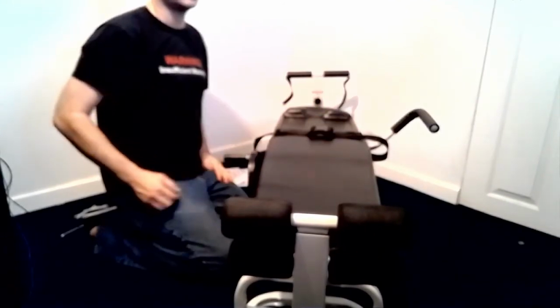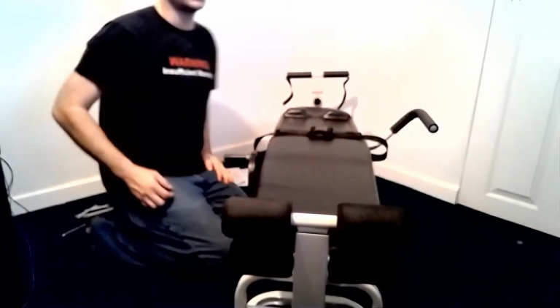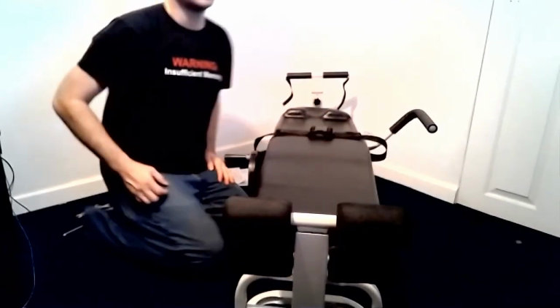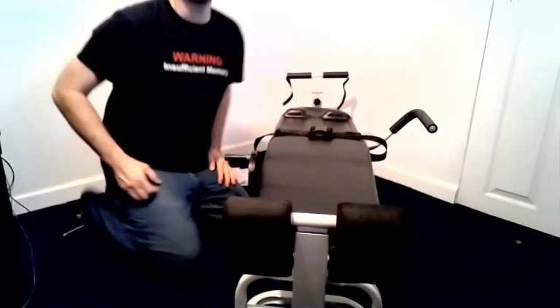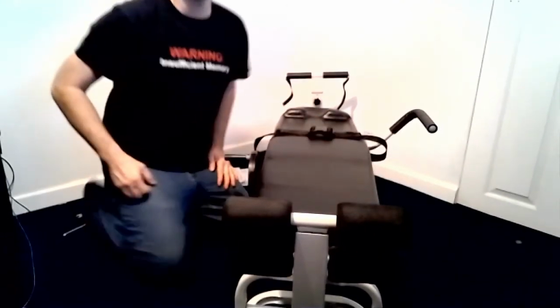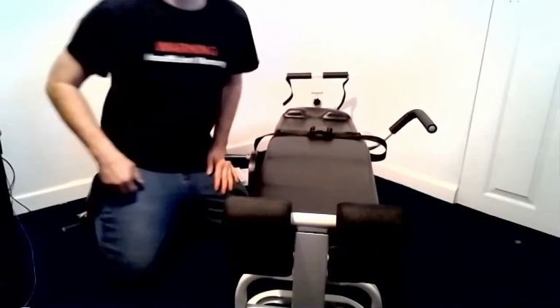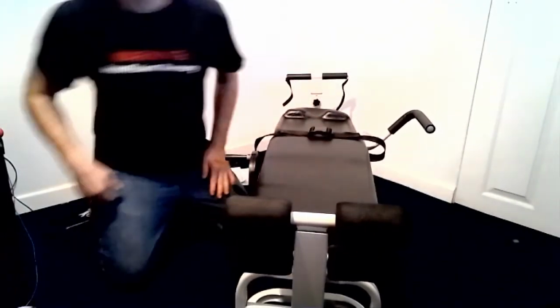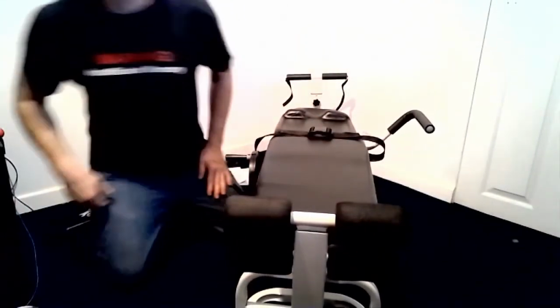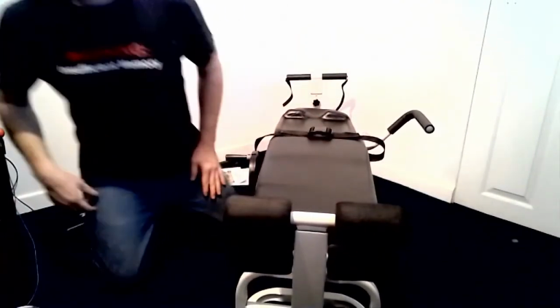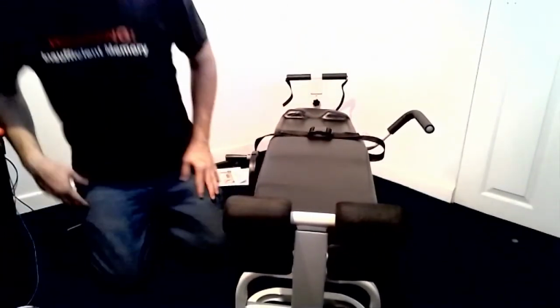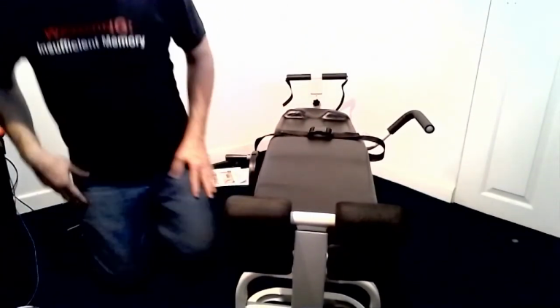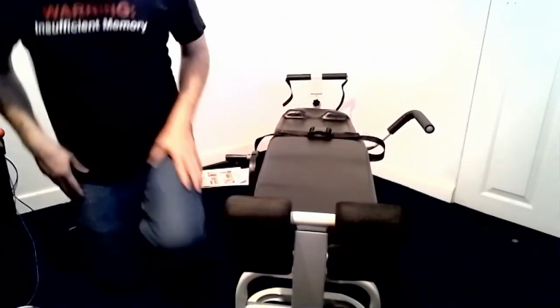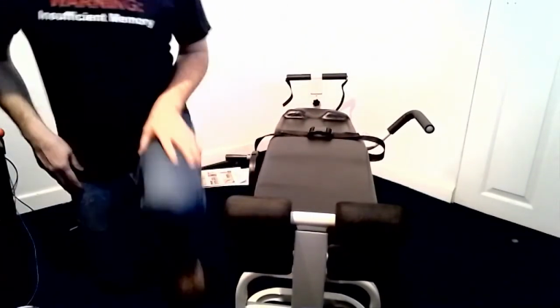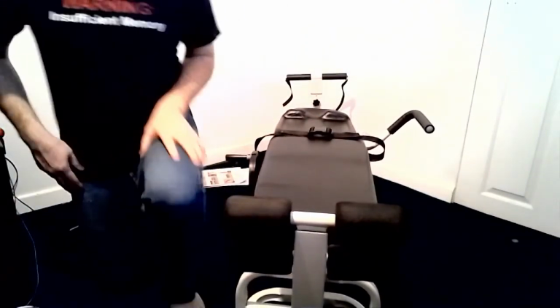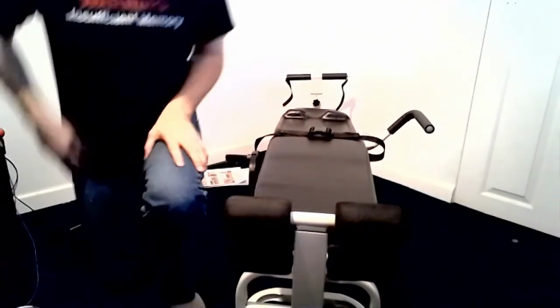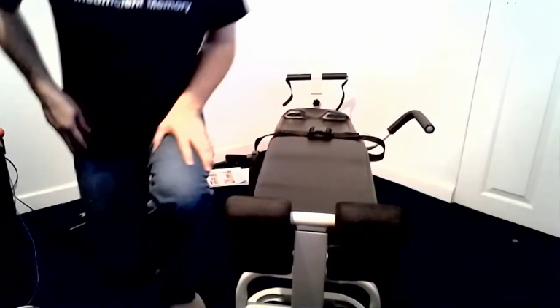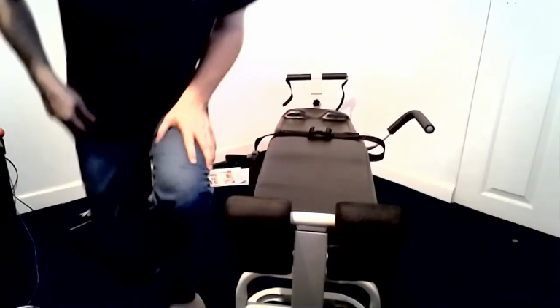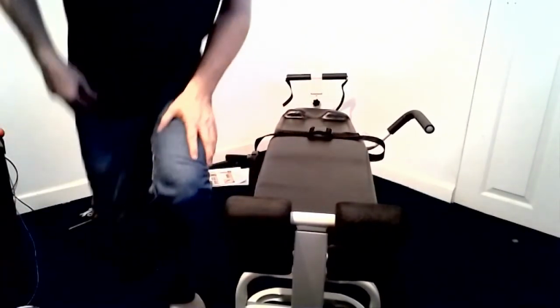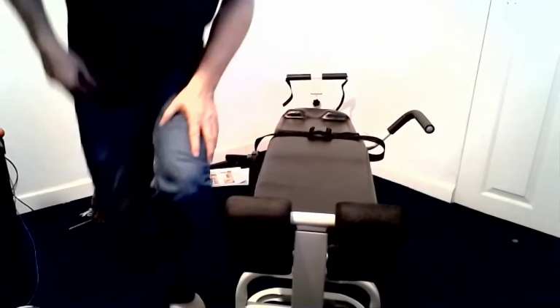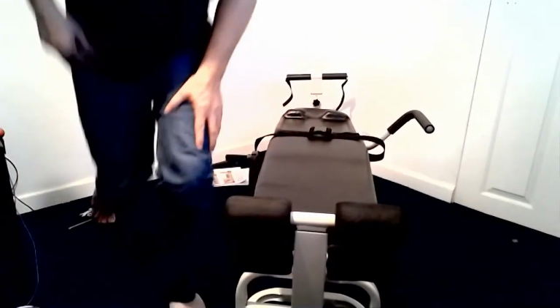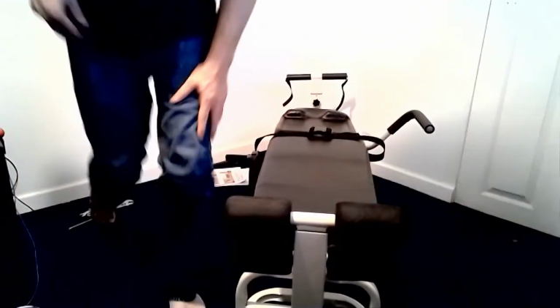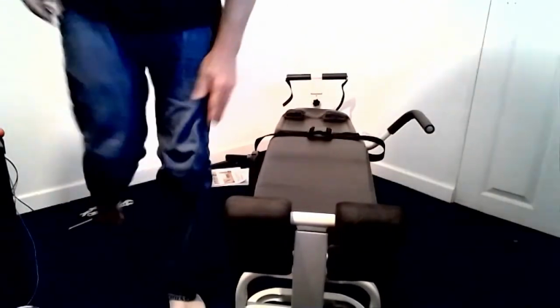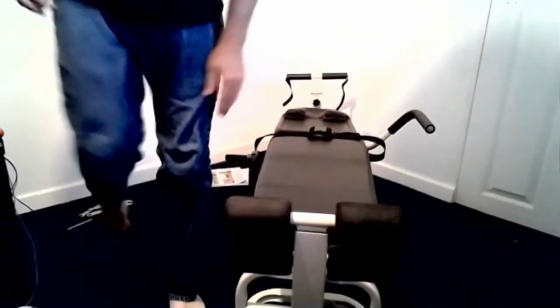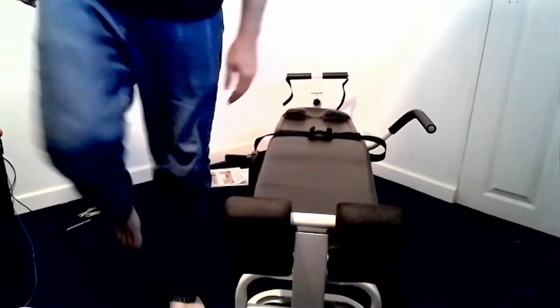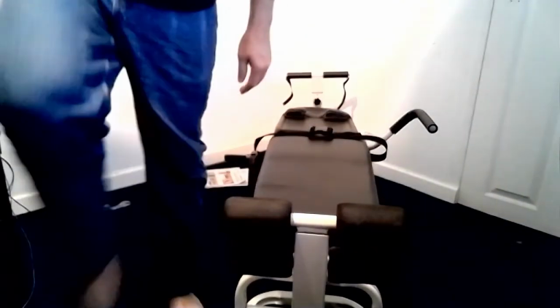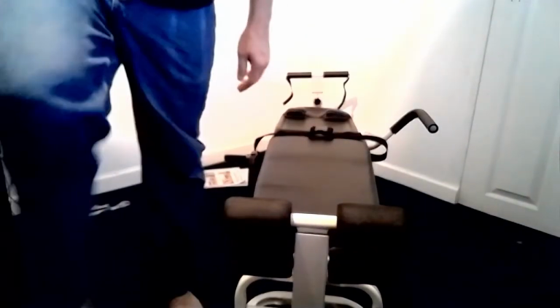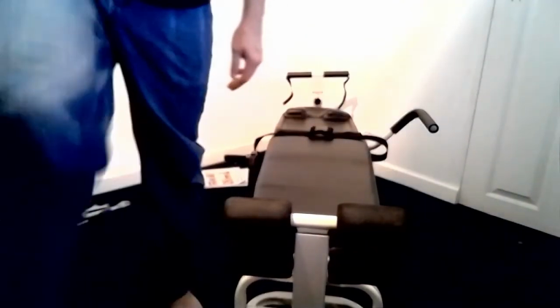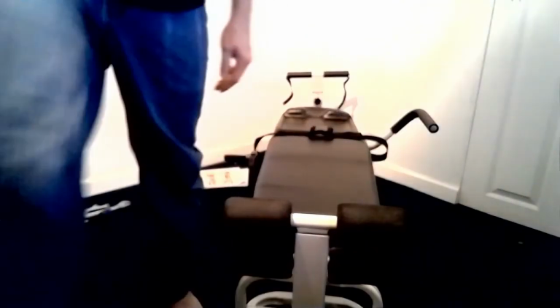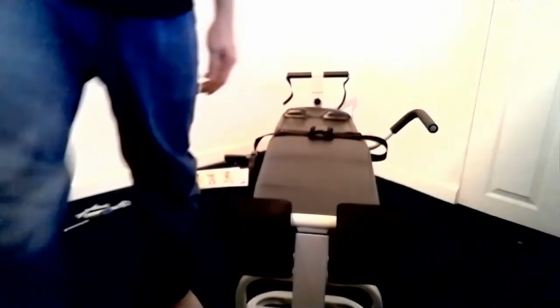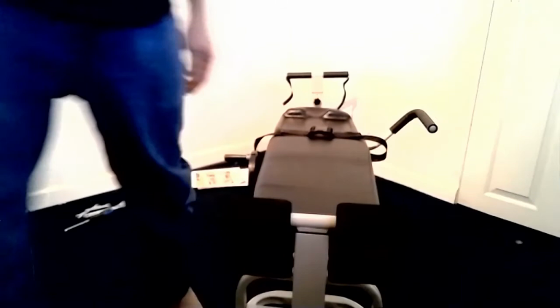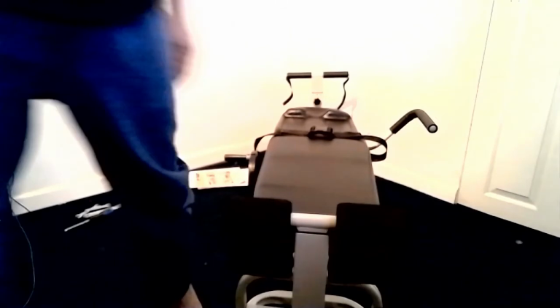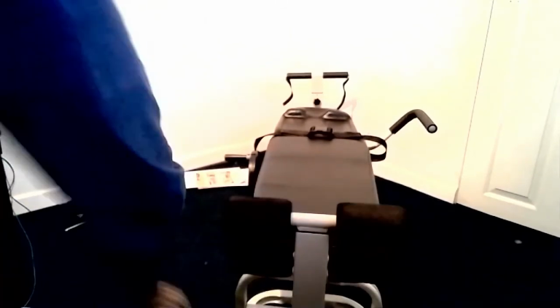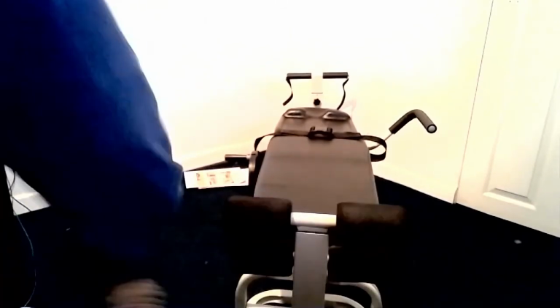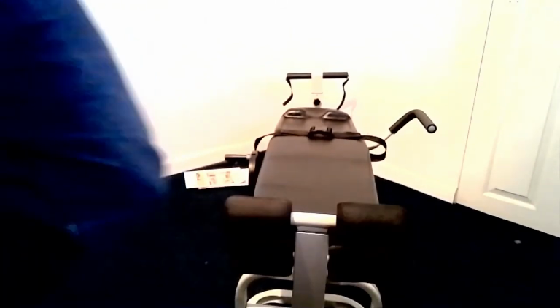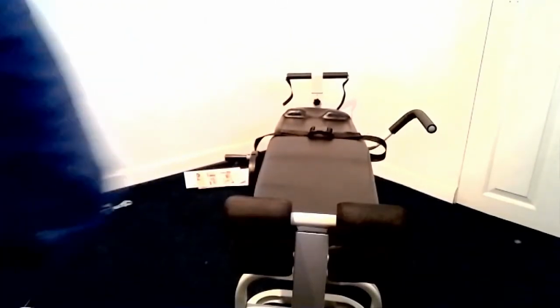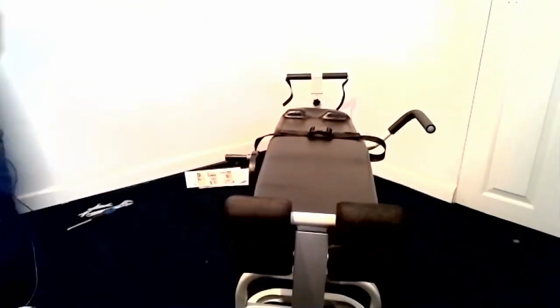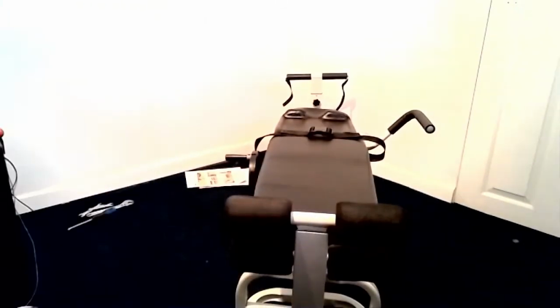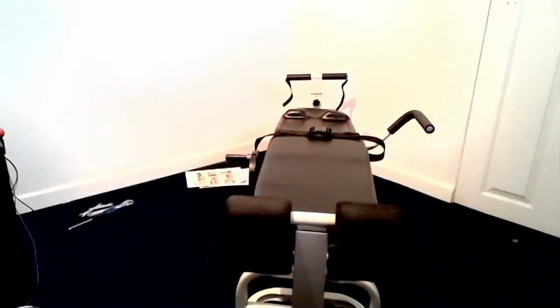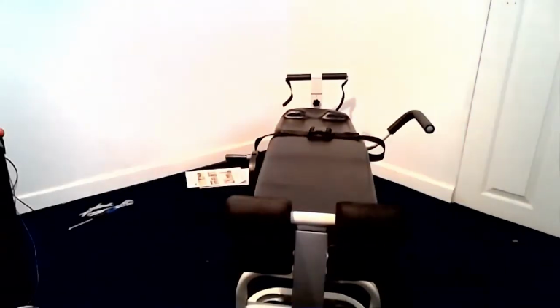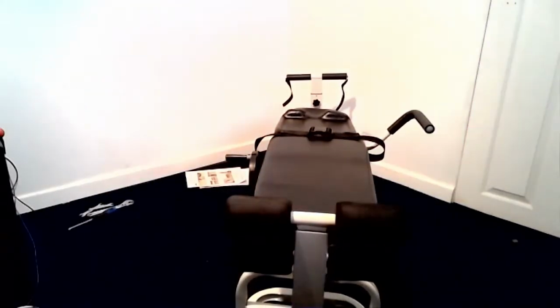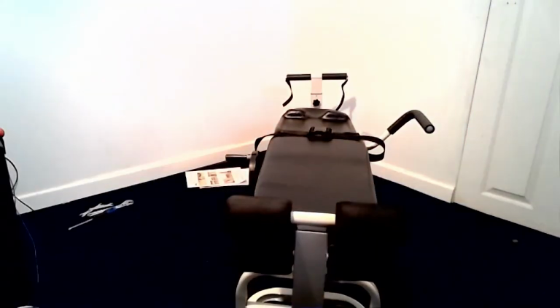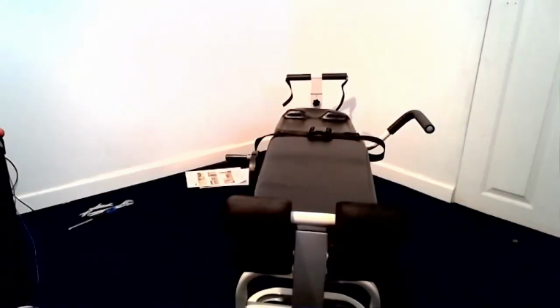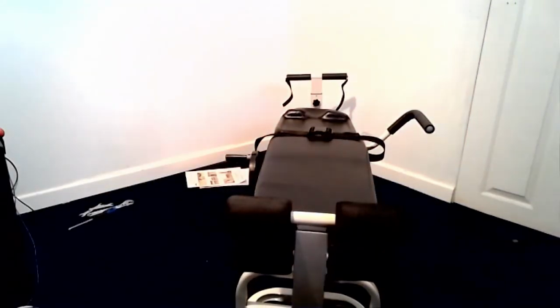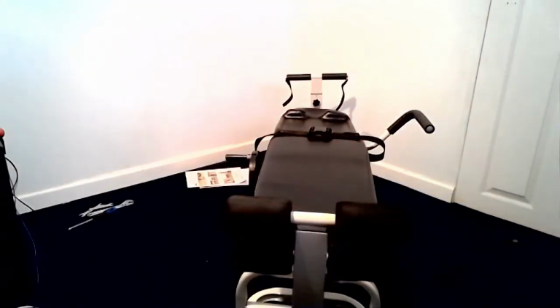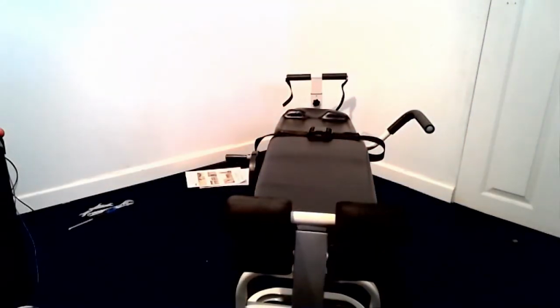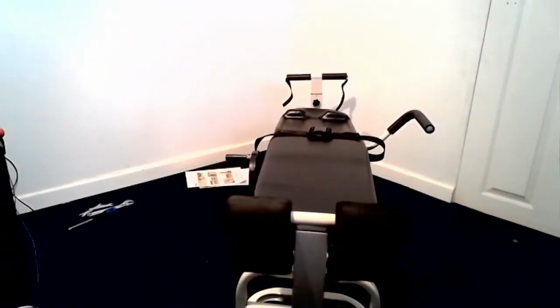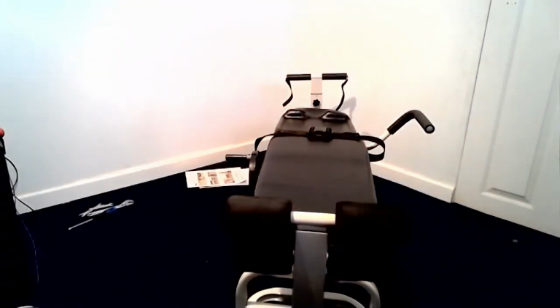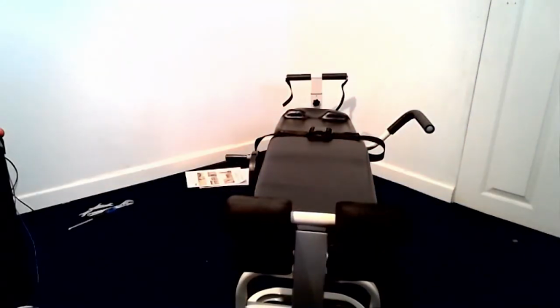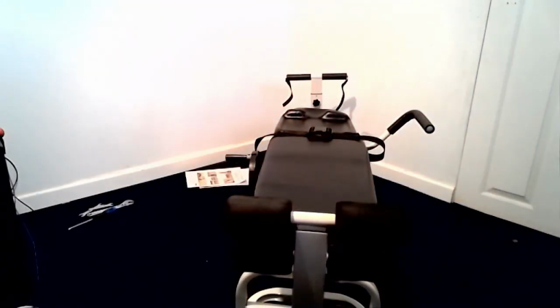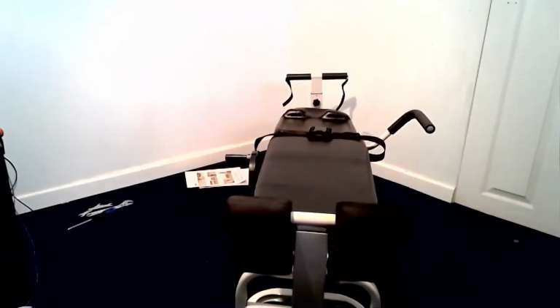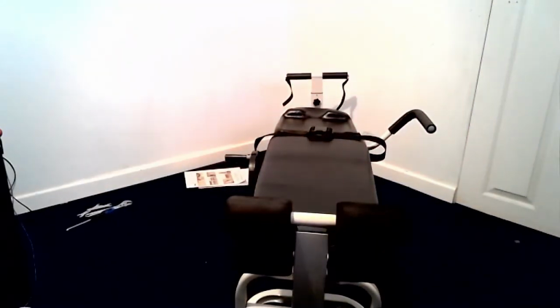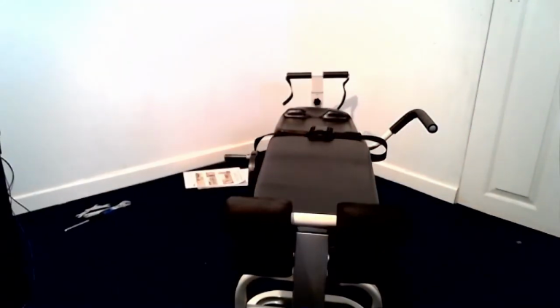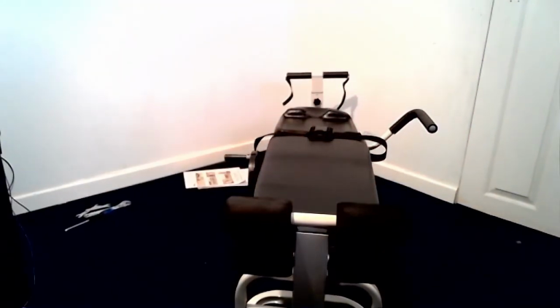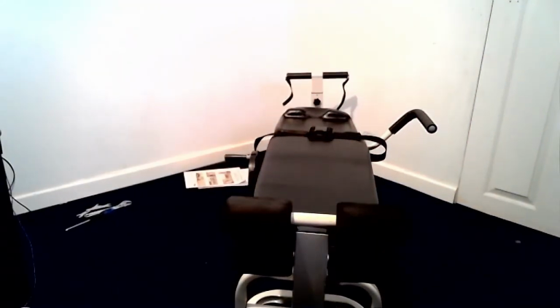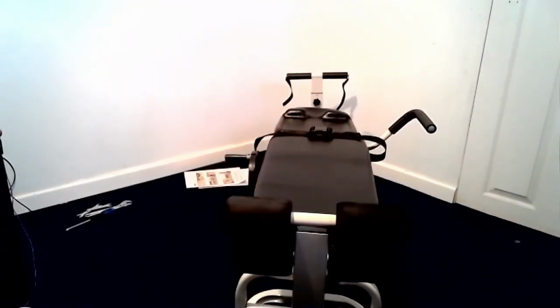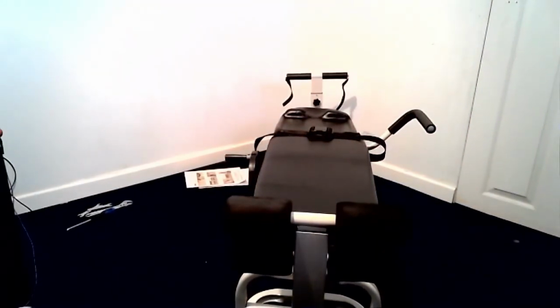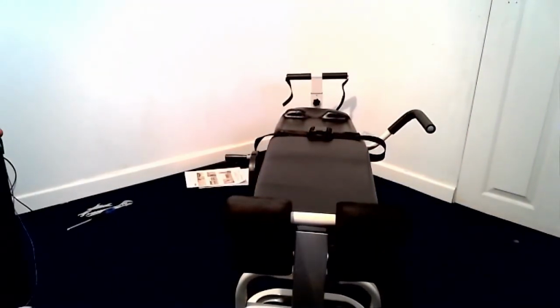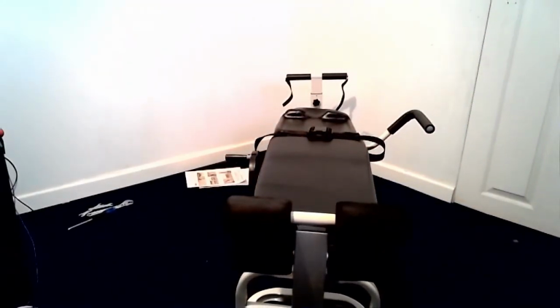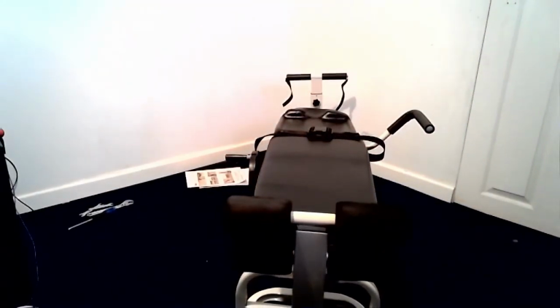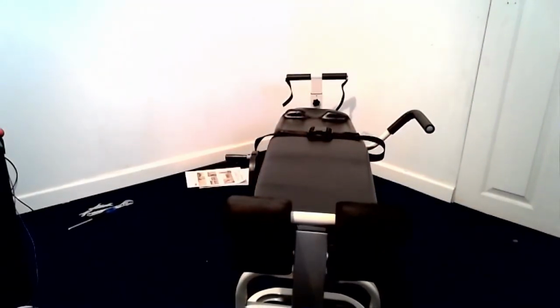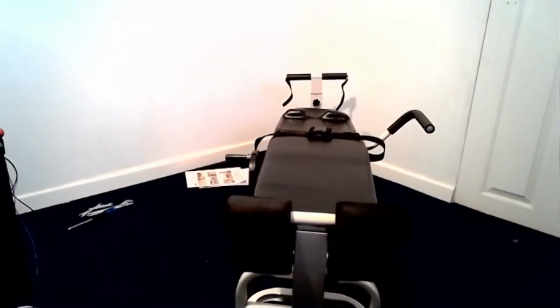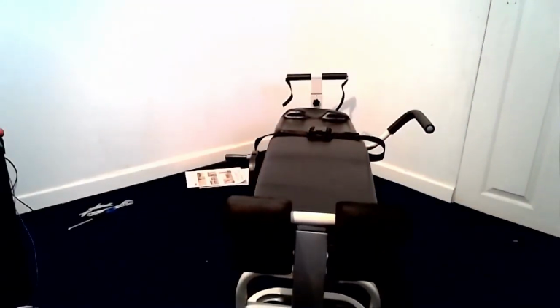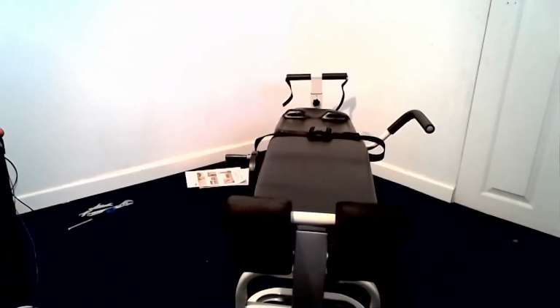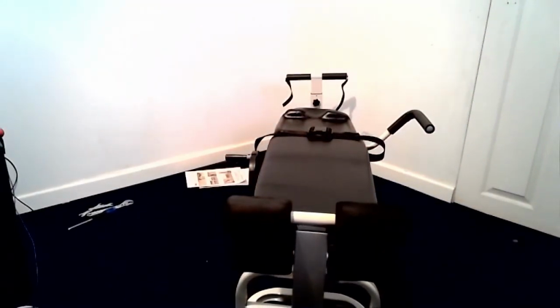I know instructional videos are a little bit dry, but thanks for watching and hopefully this helped you assemble your device easier.